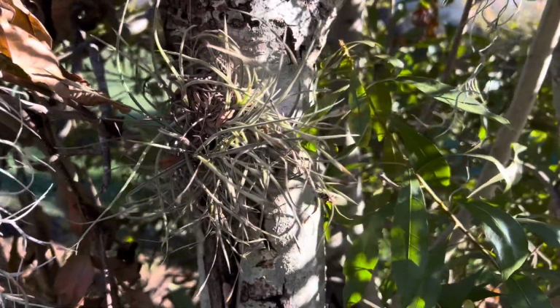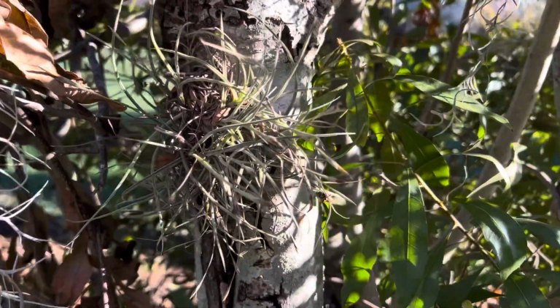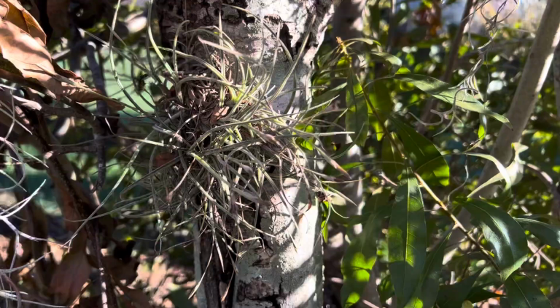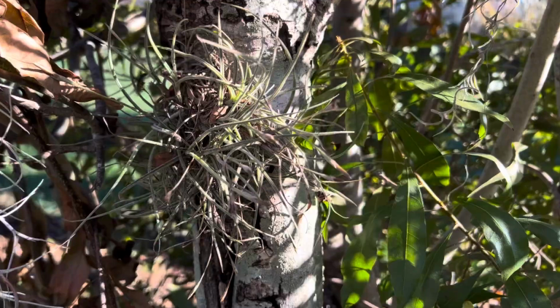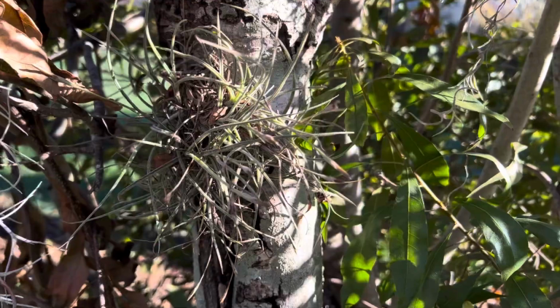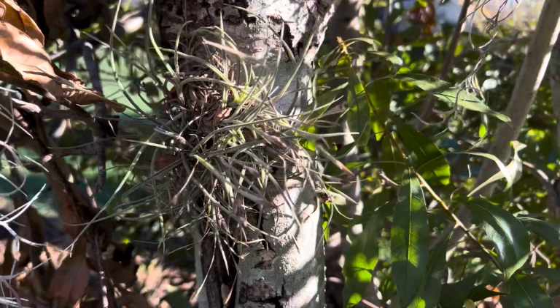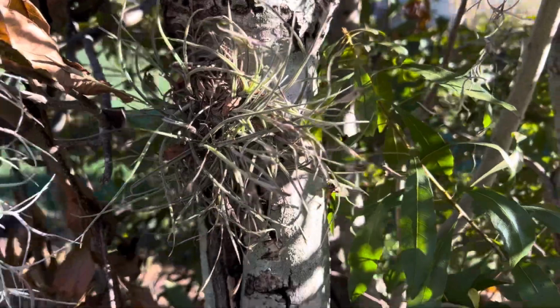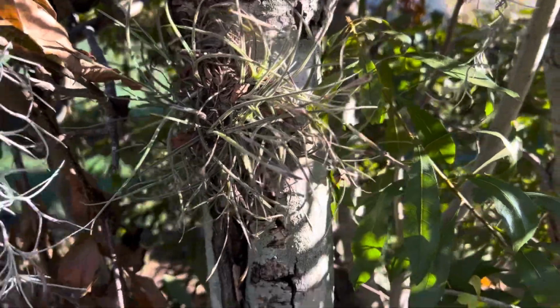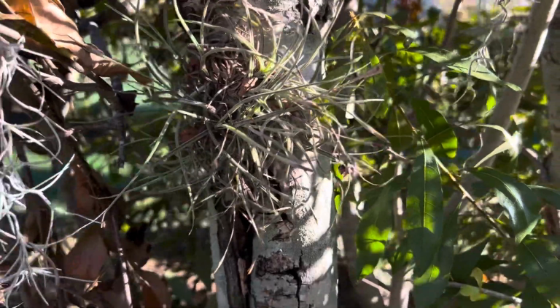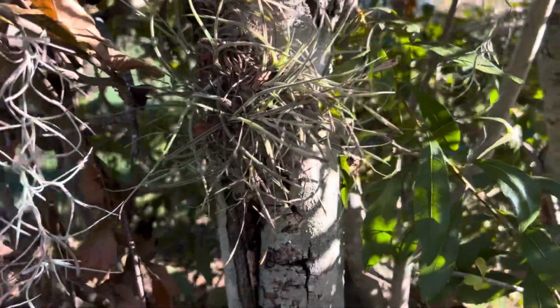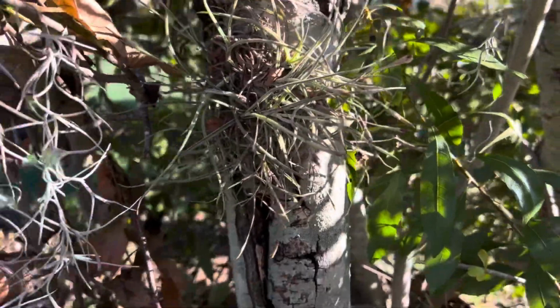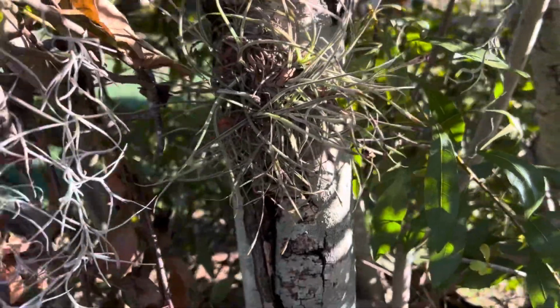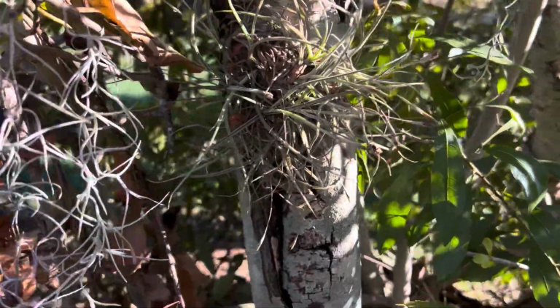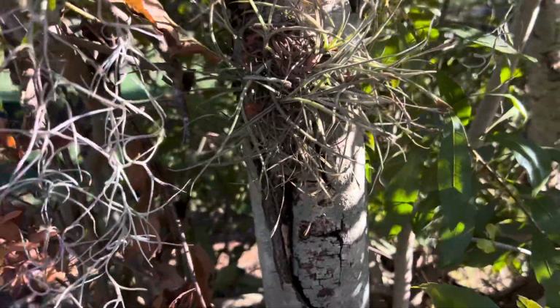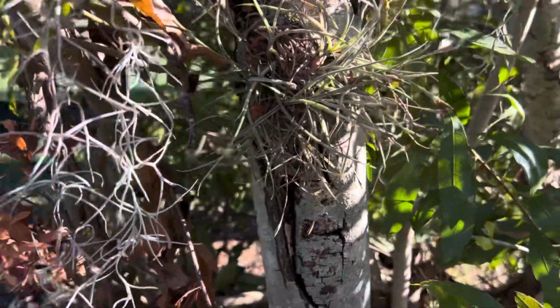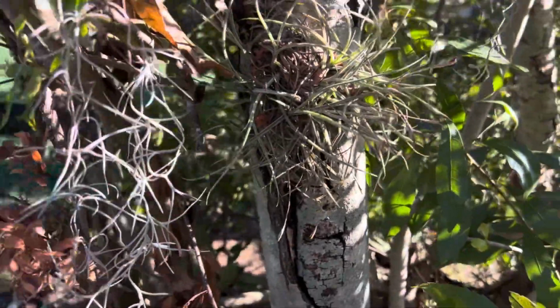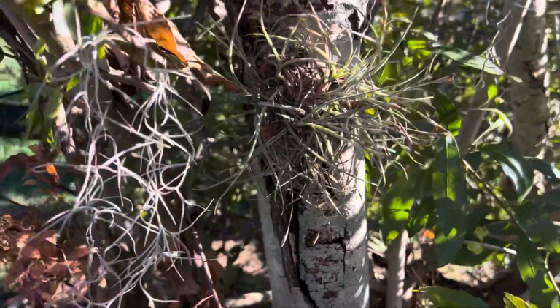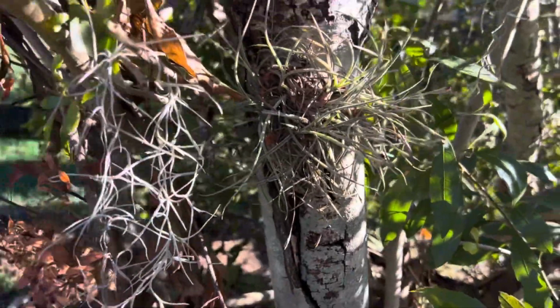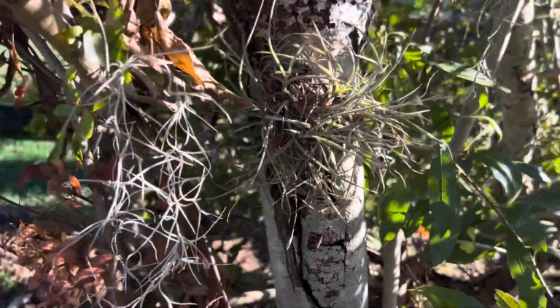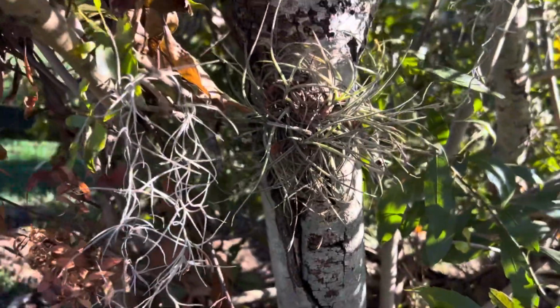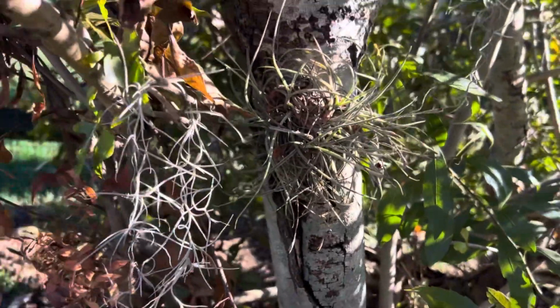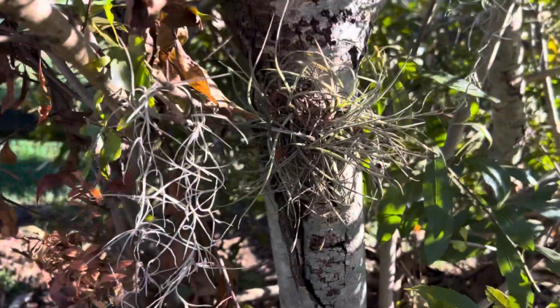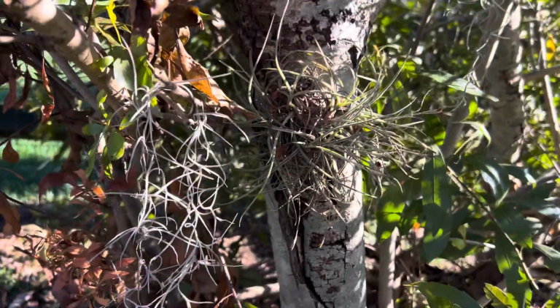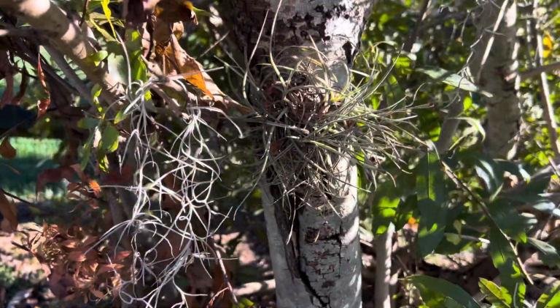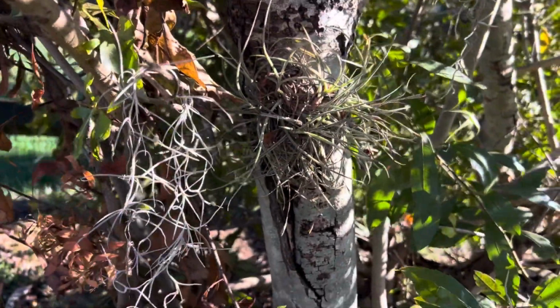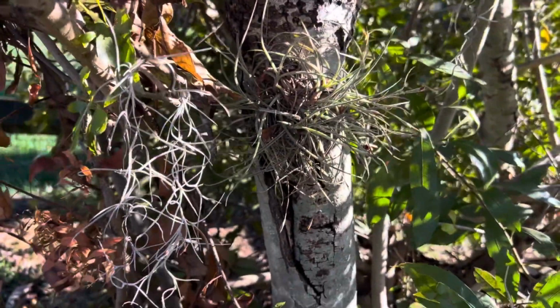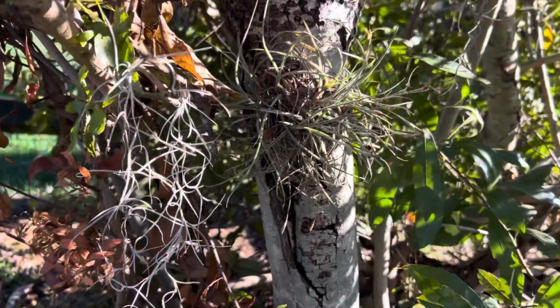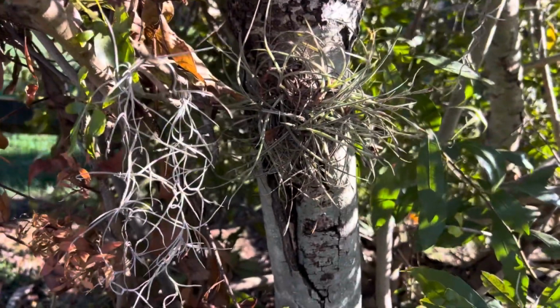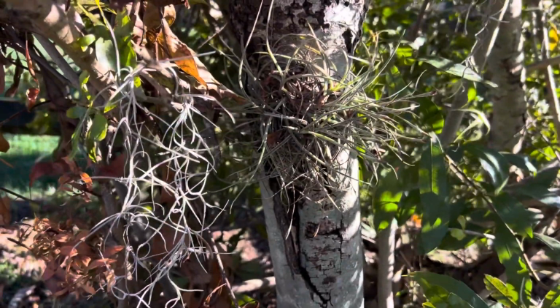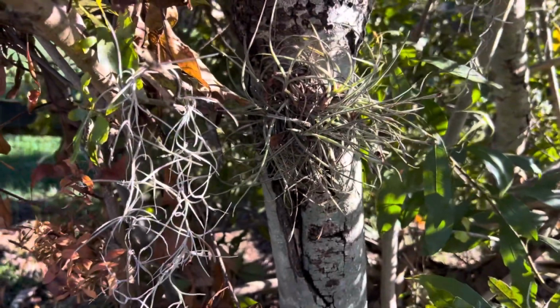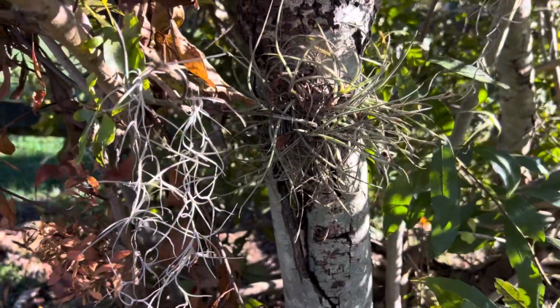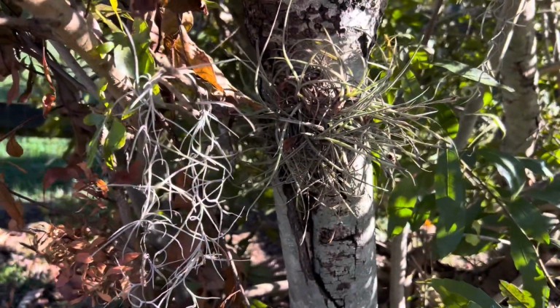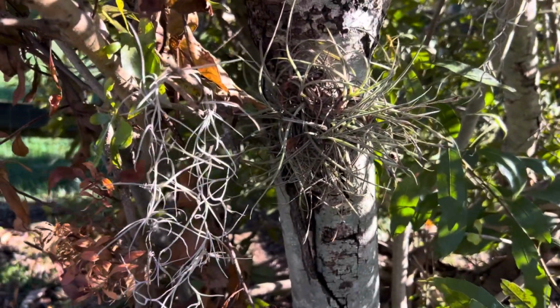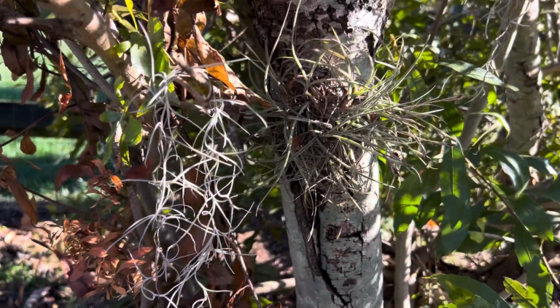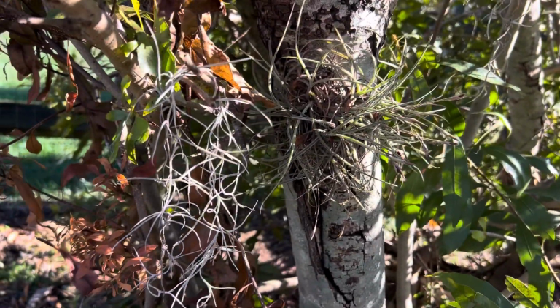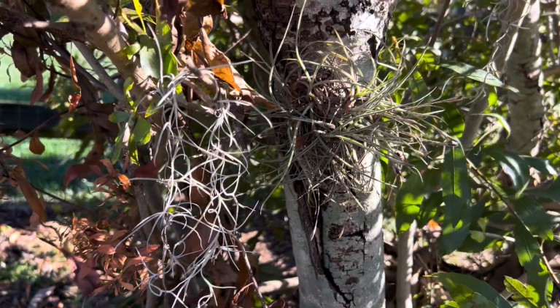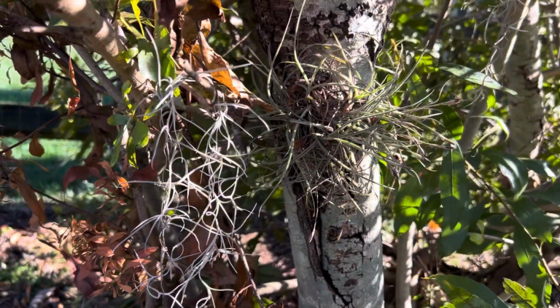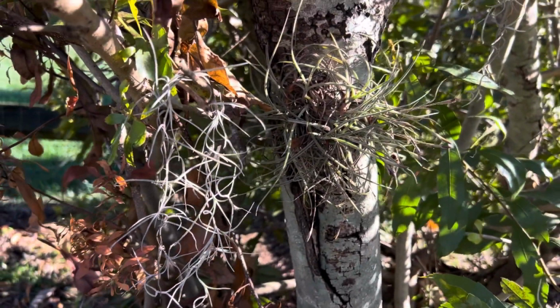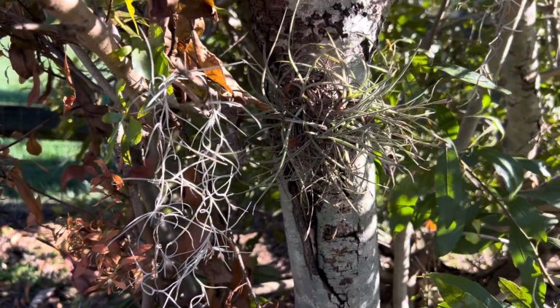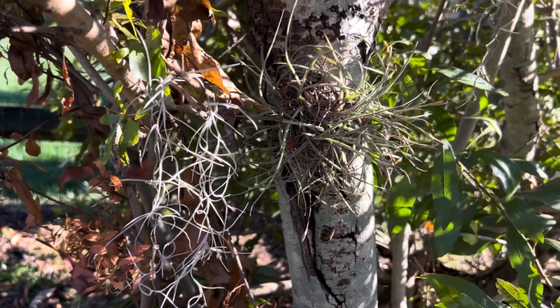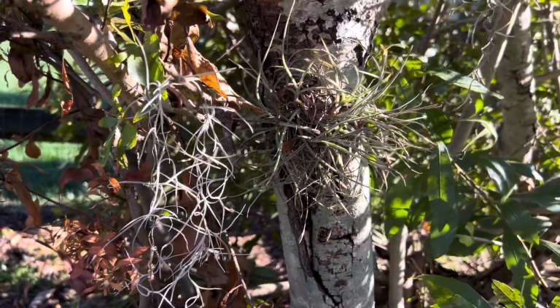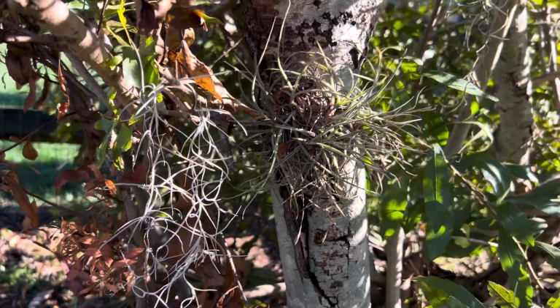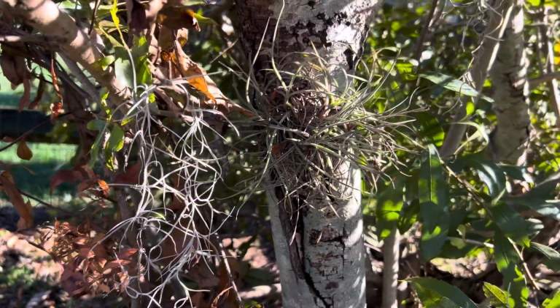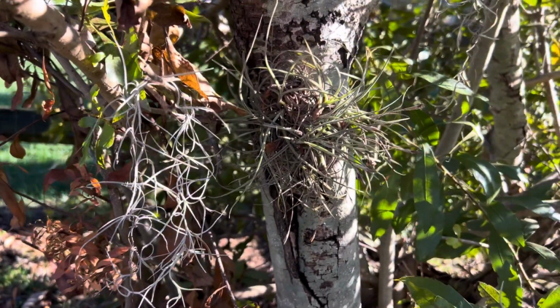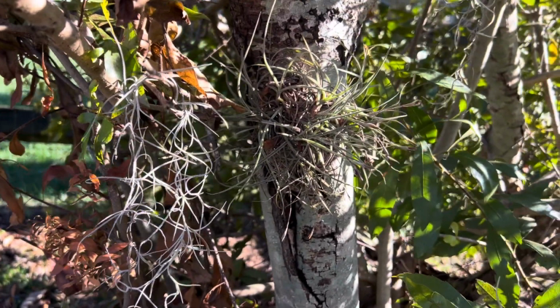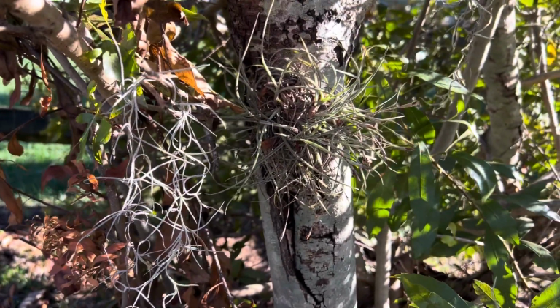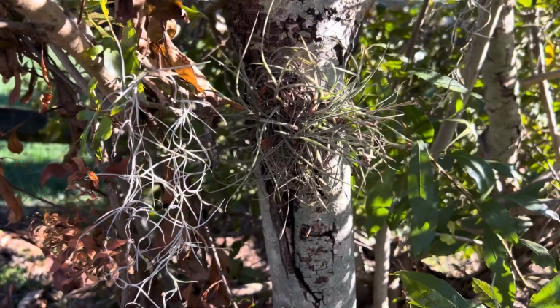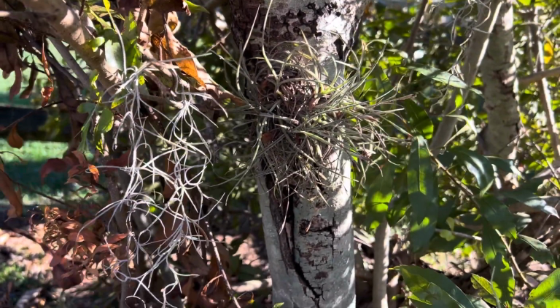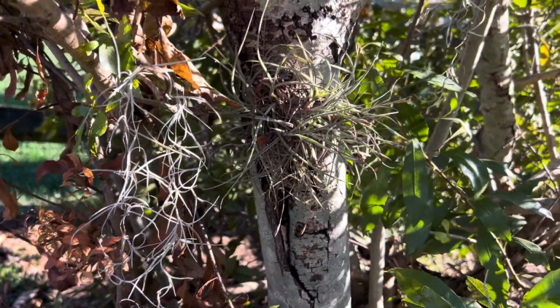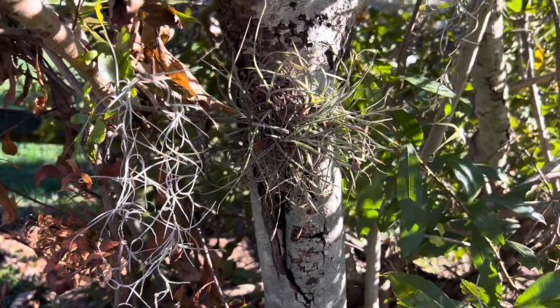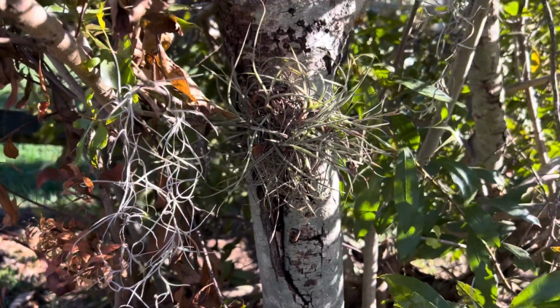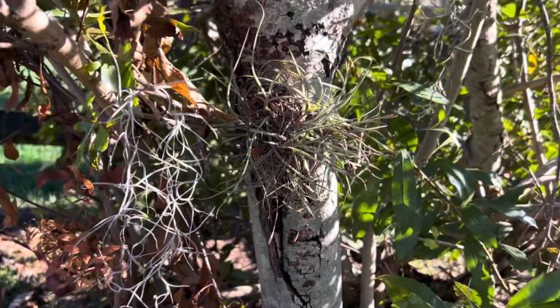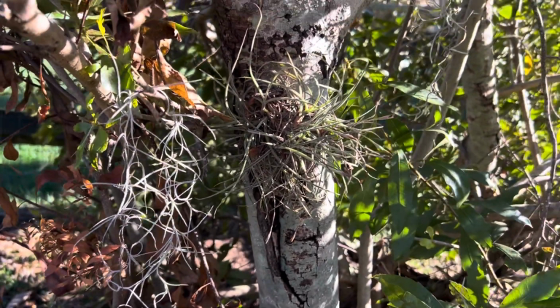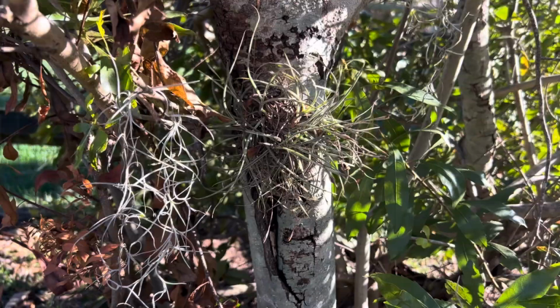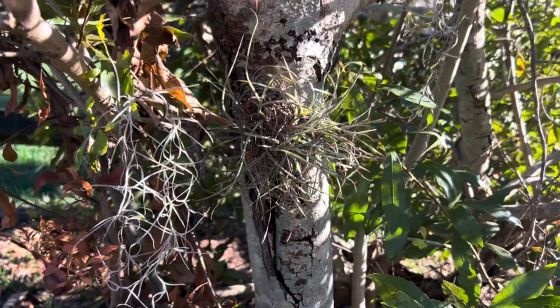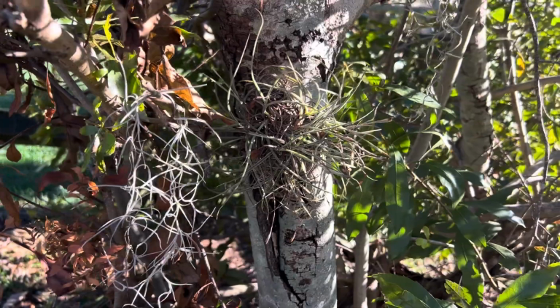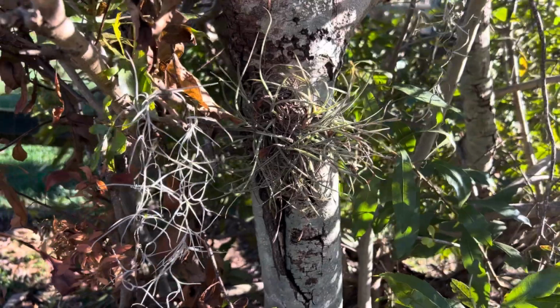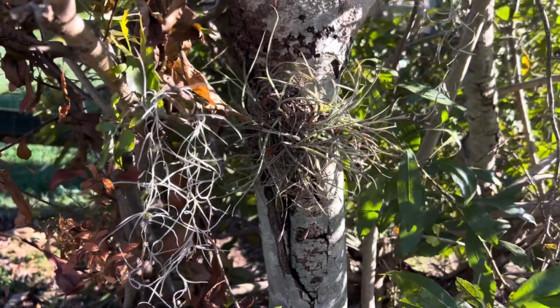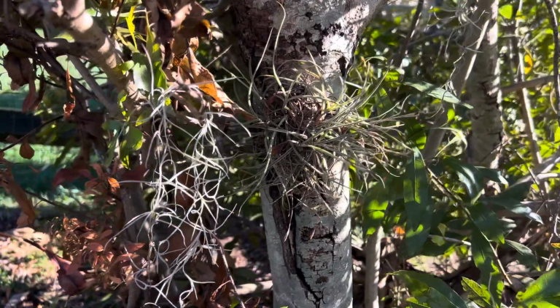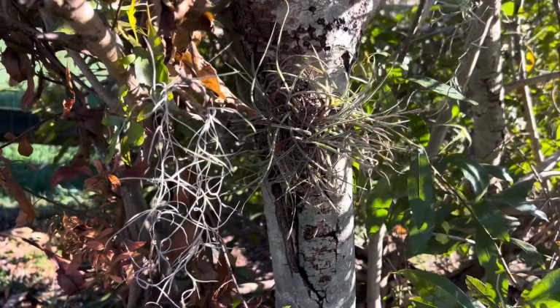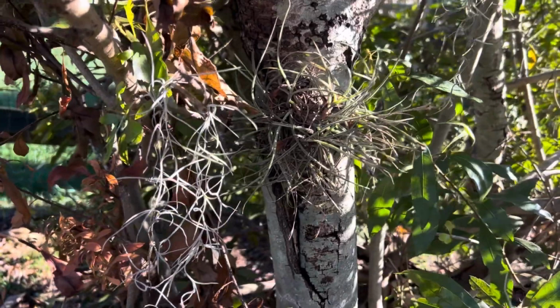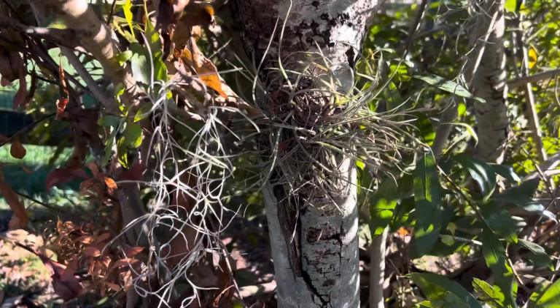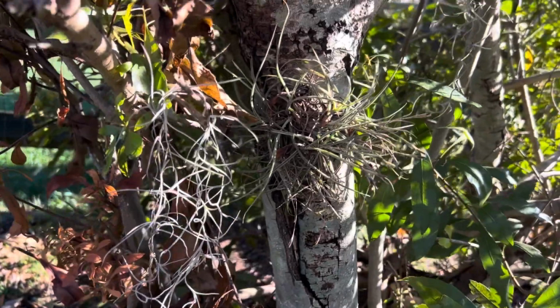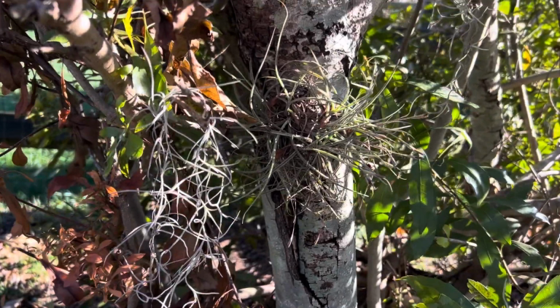These just kind of grow all around the yard and have been doing so for a good long while.